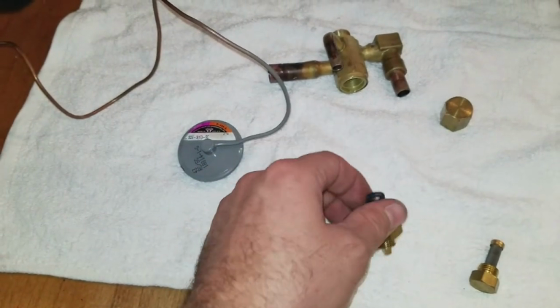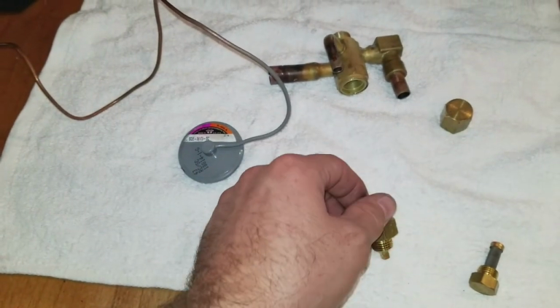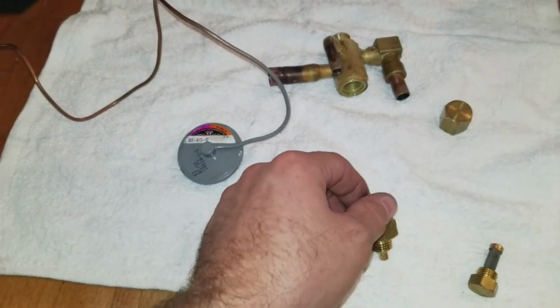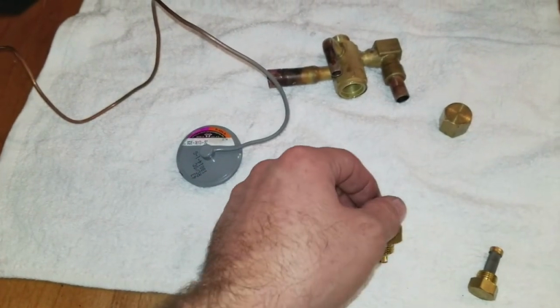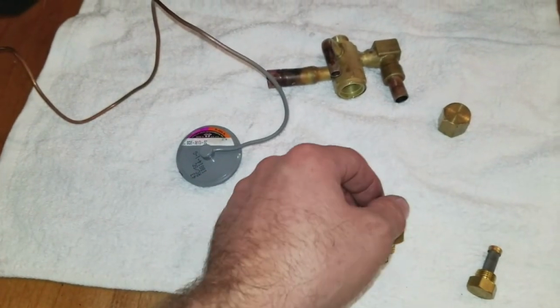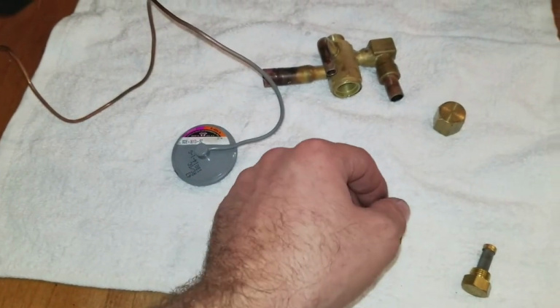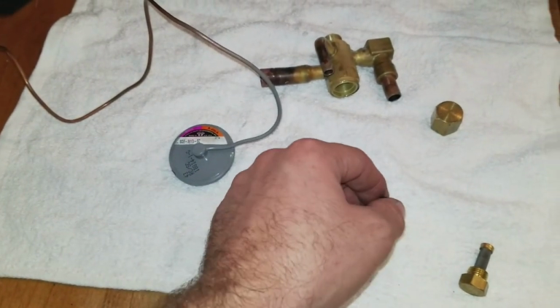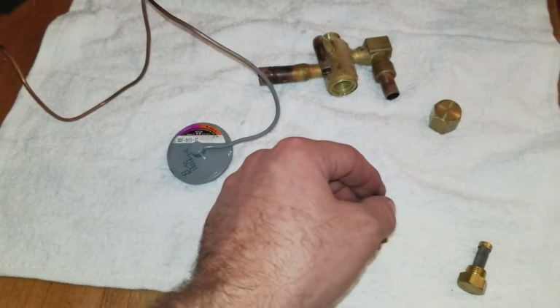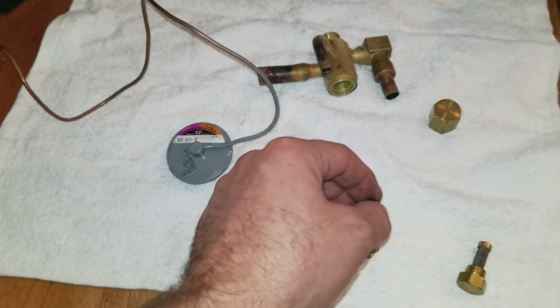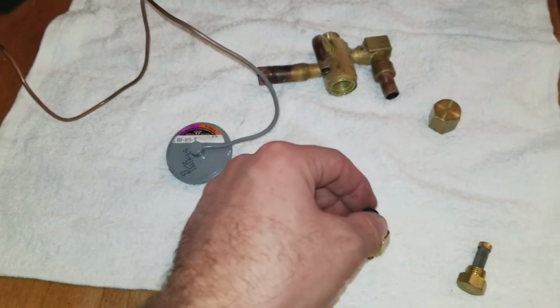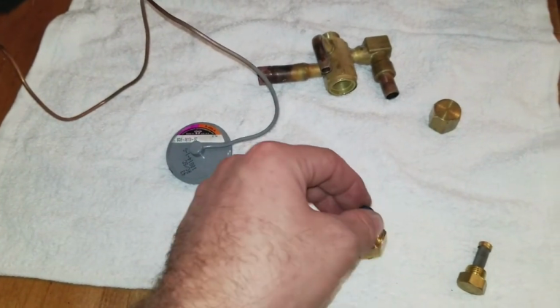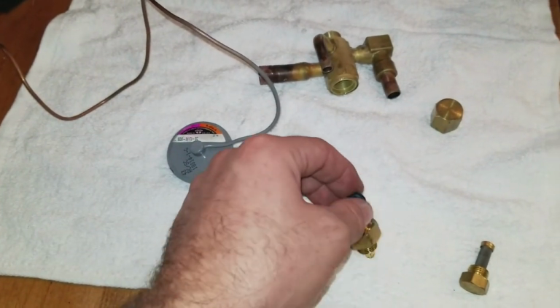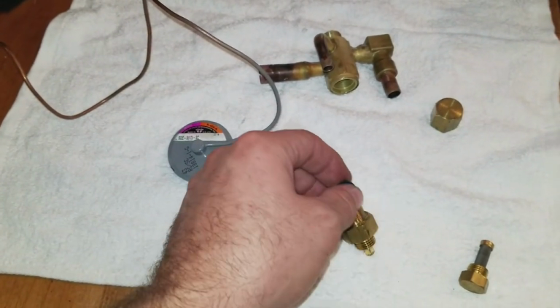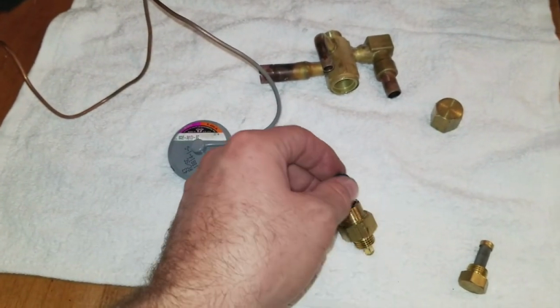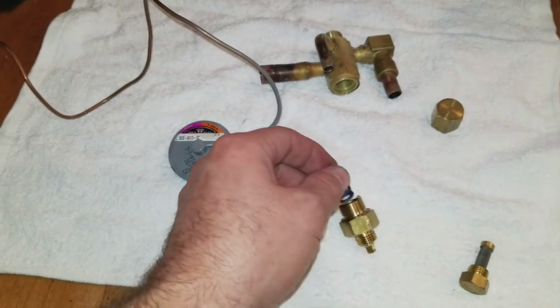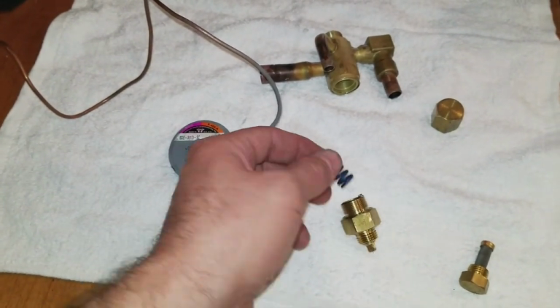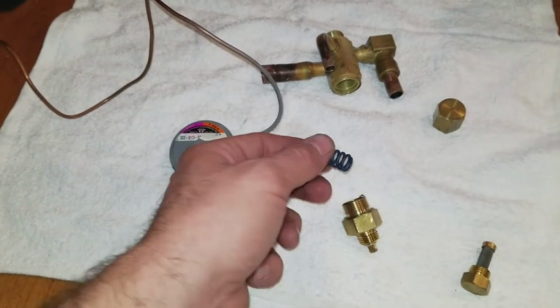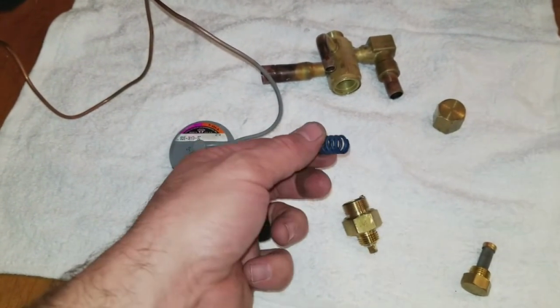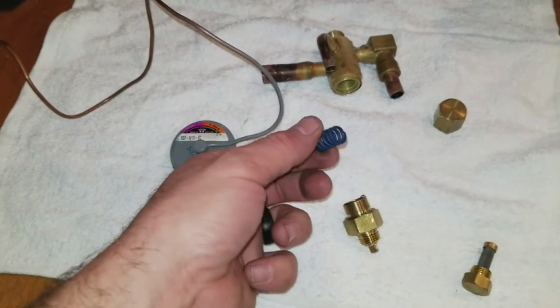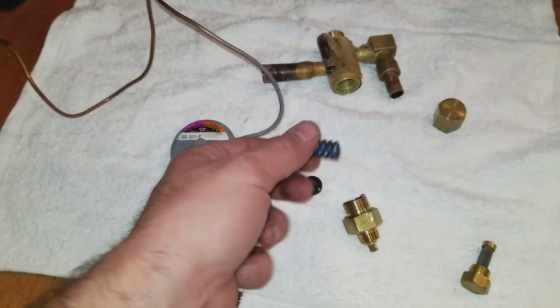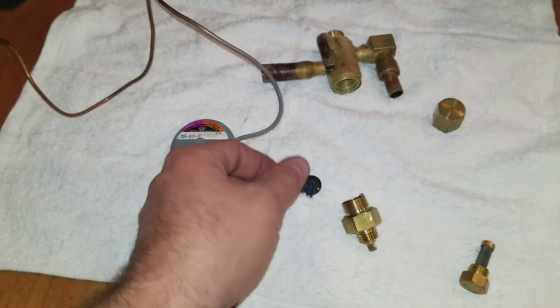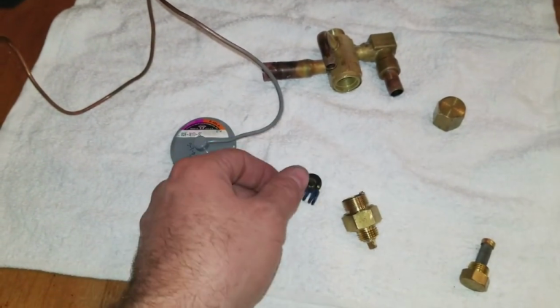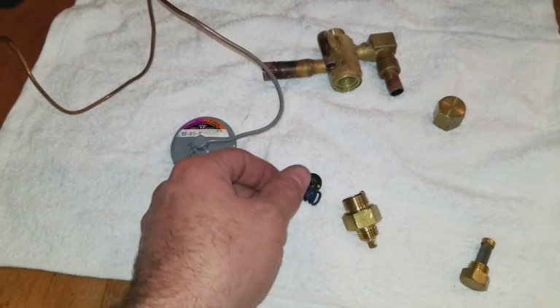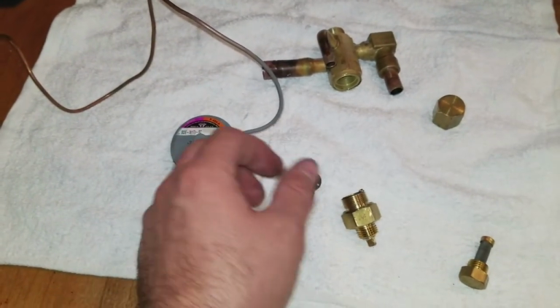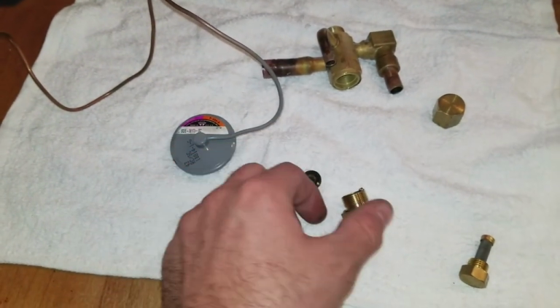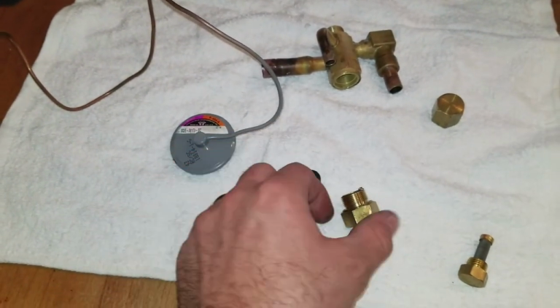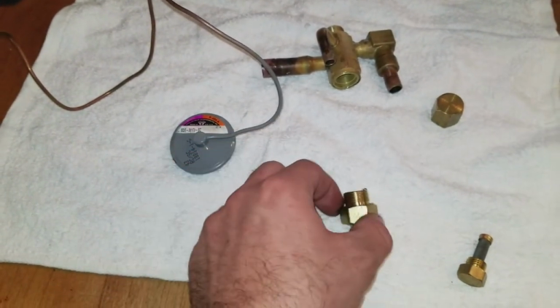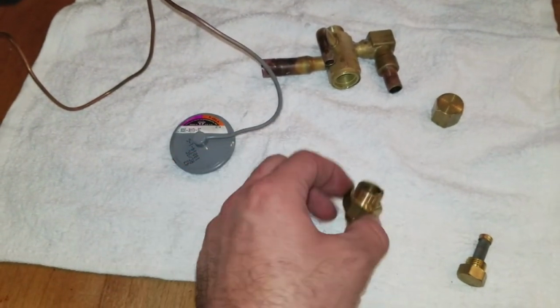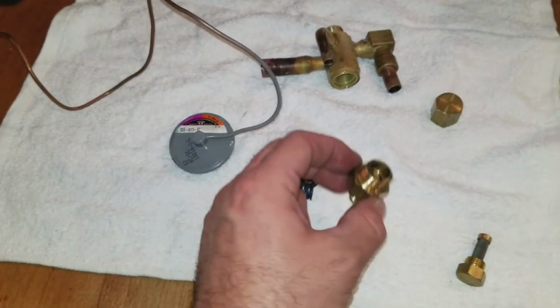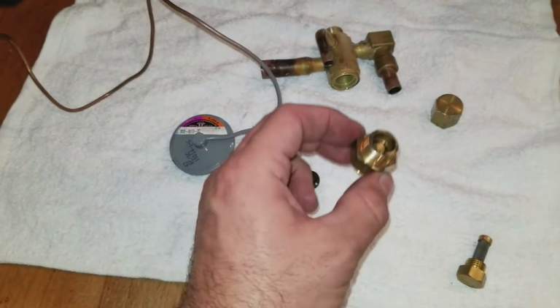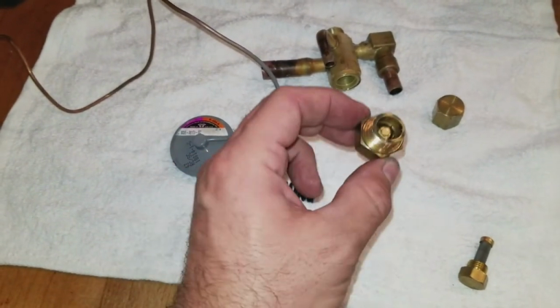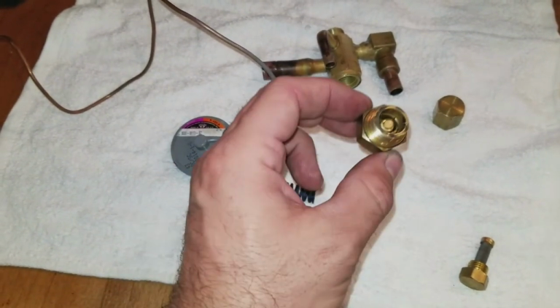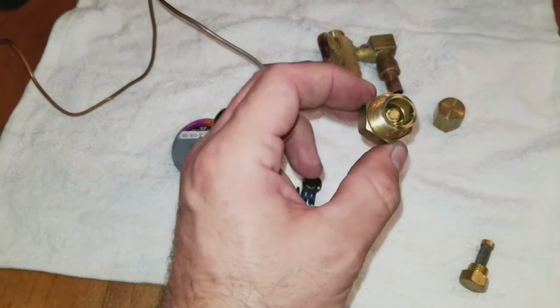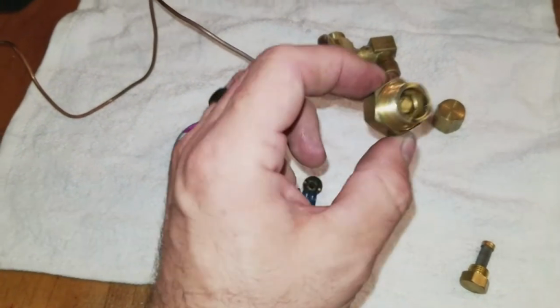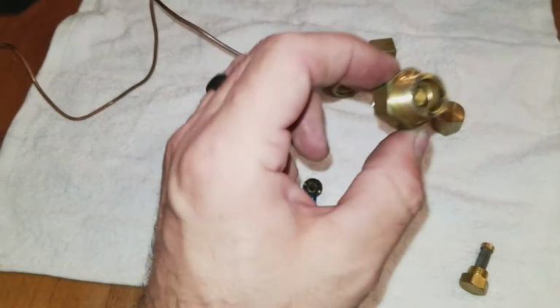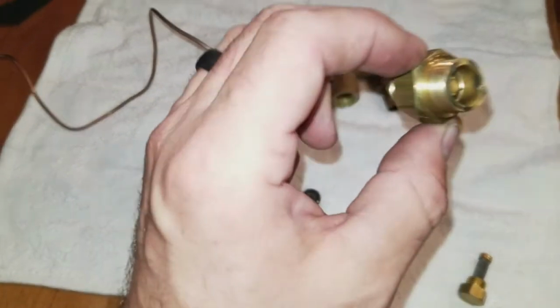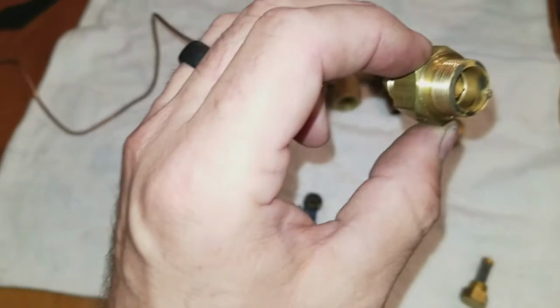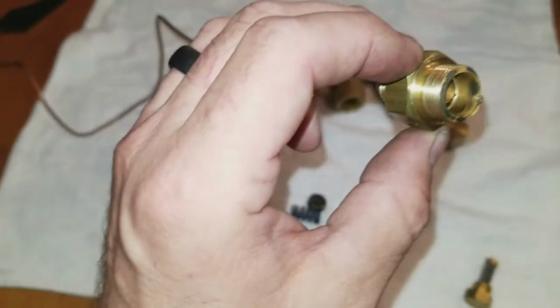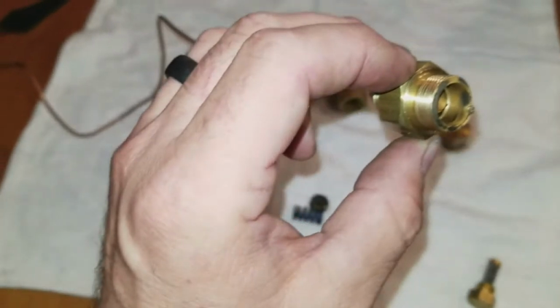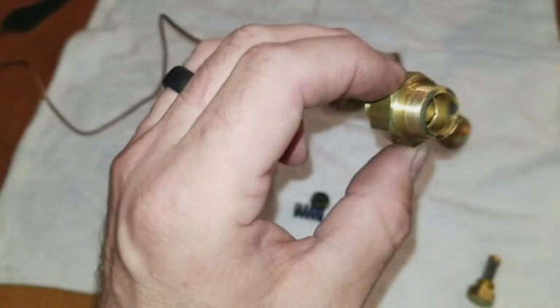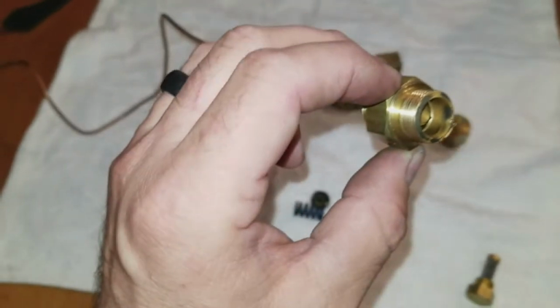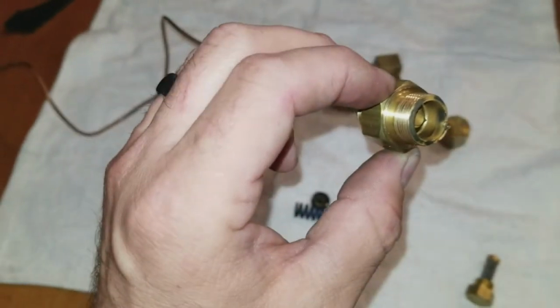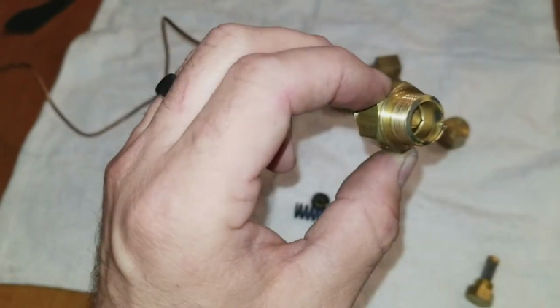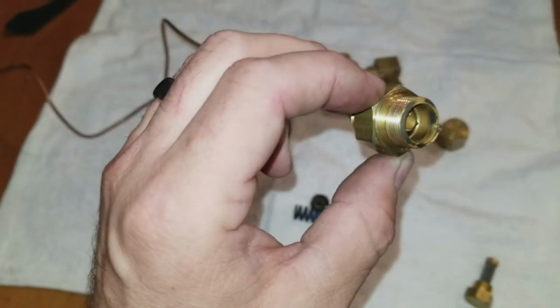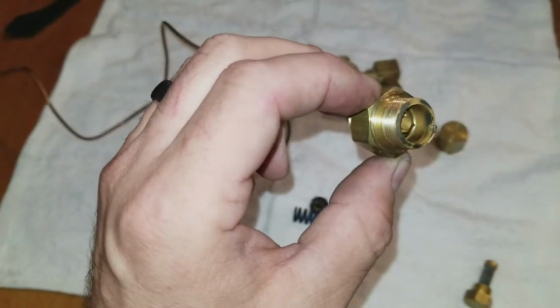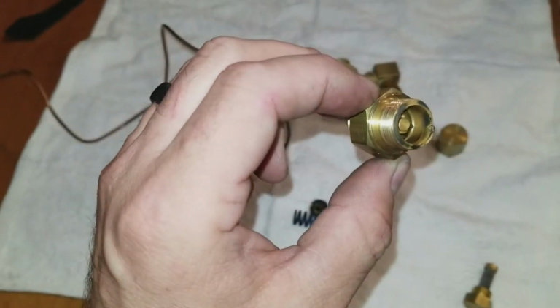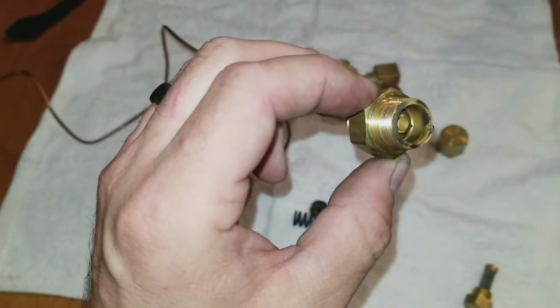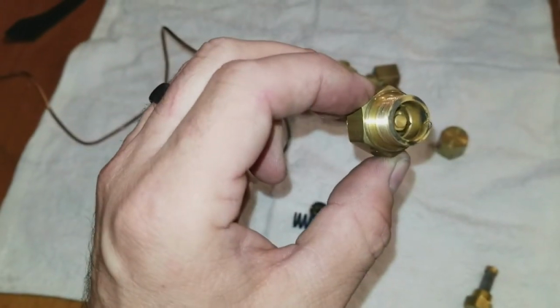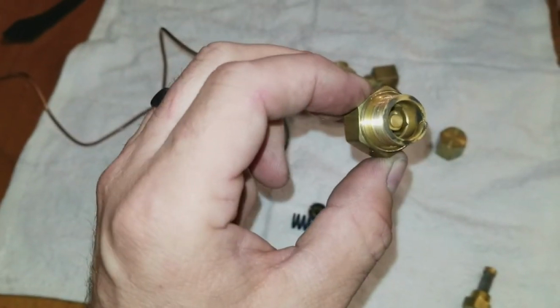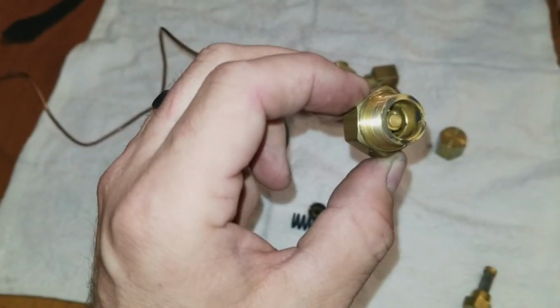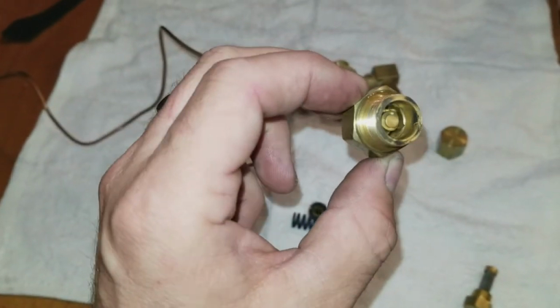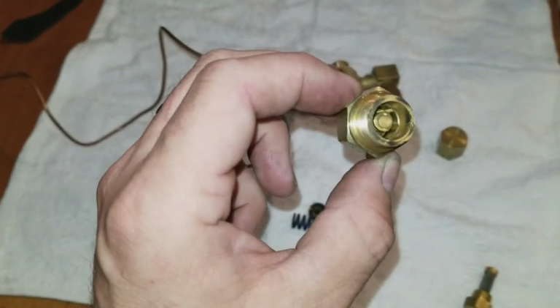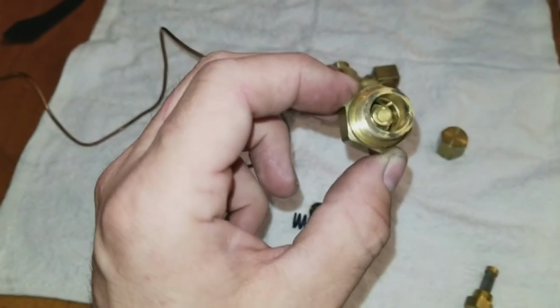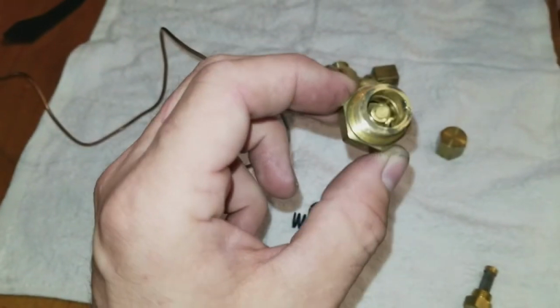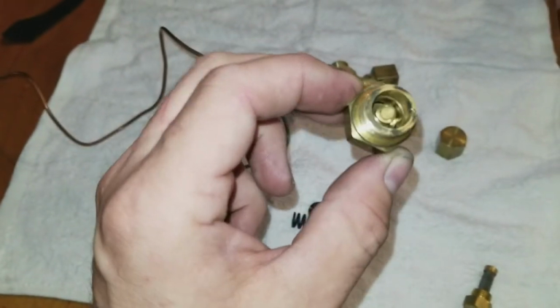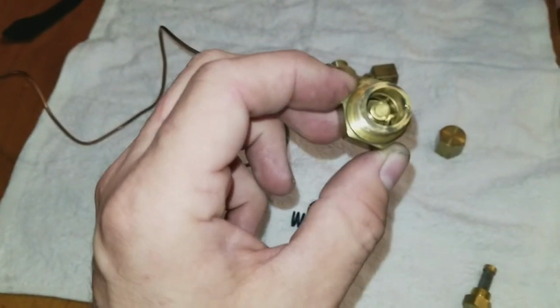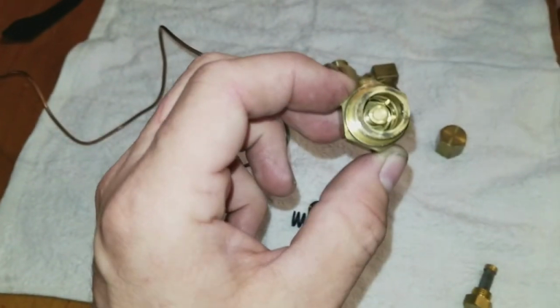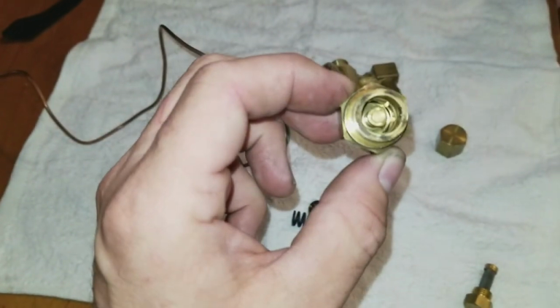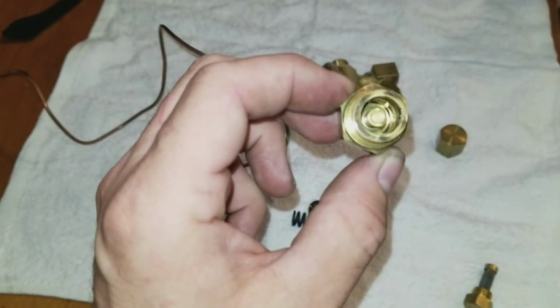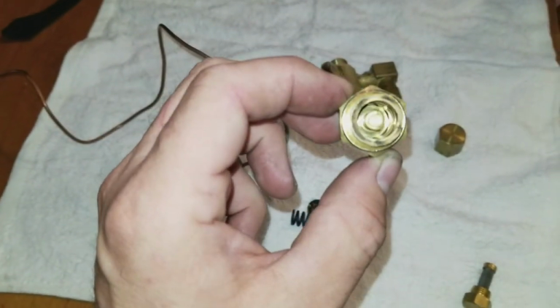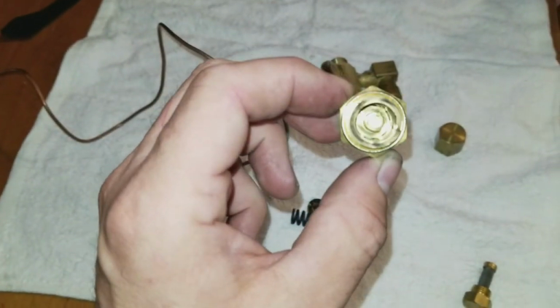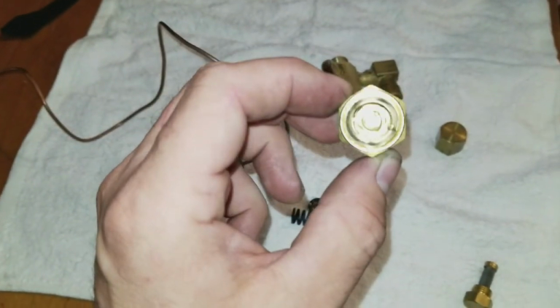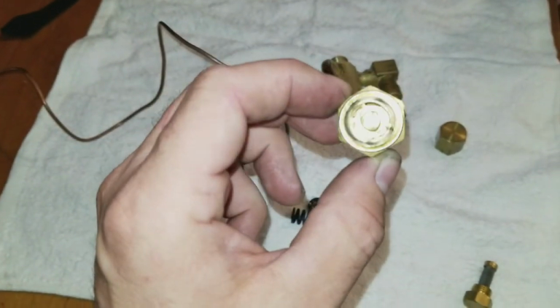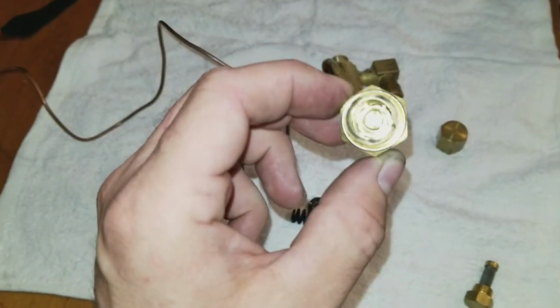Once I put the new valve in and adjusted it, everything was working great. You can kind of see there's some goo going on.